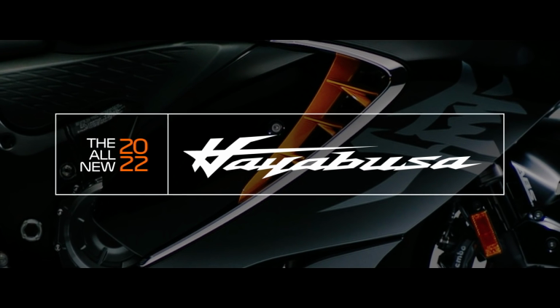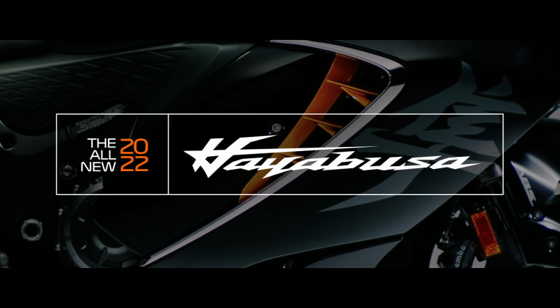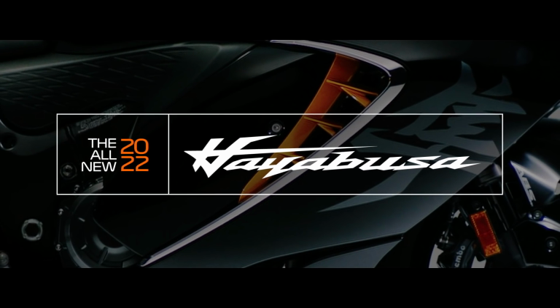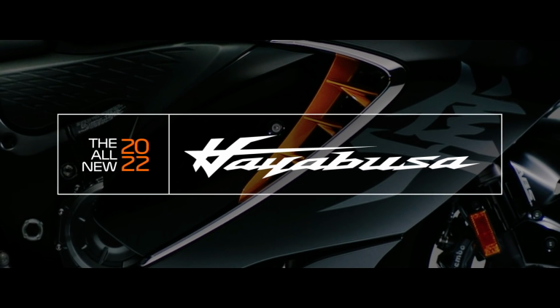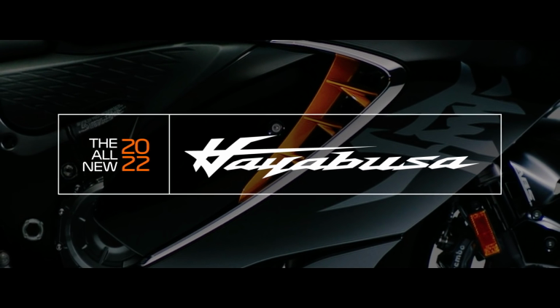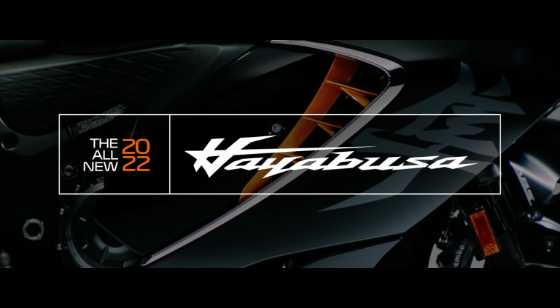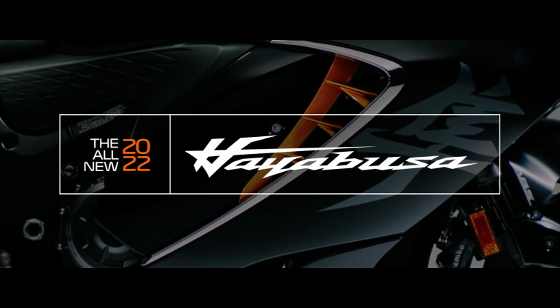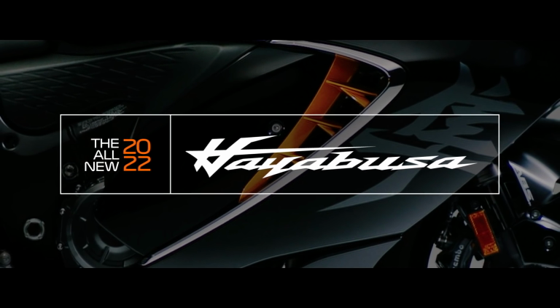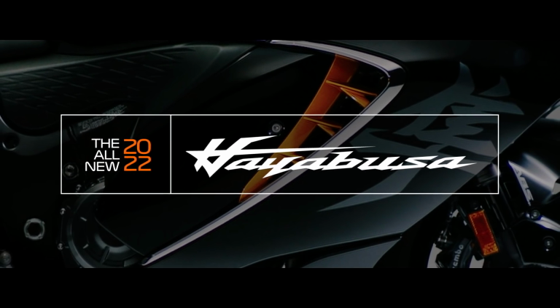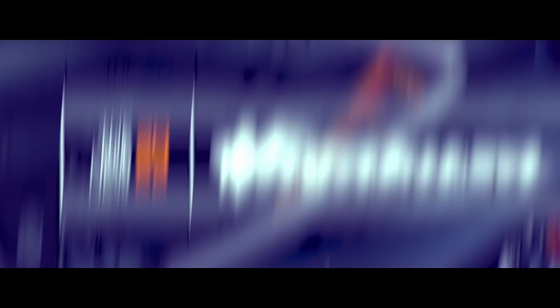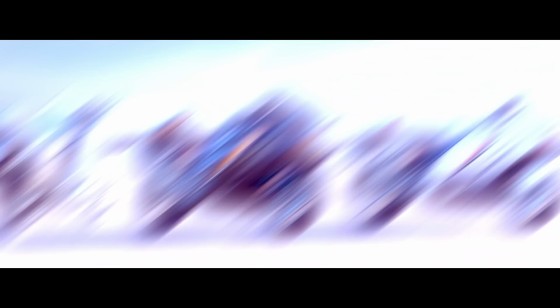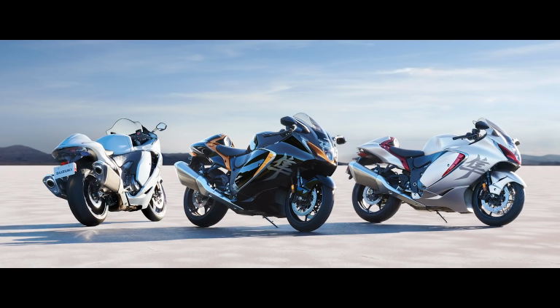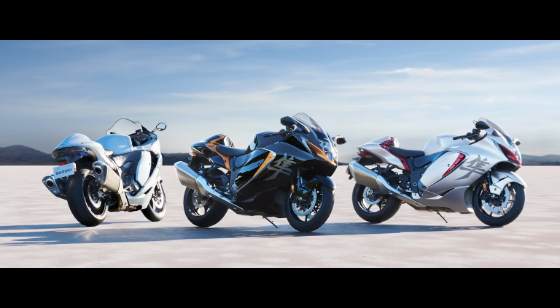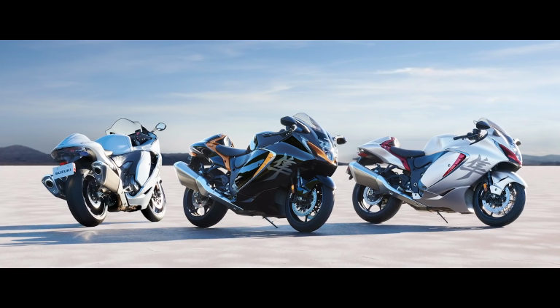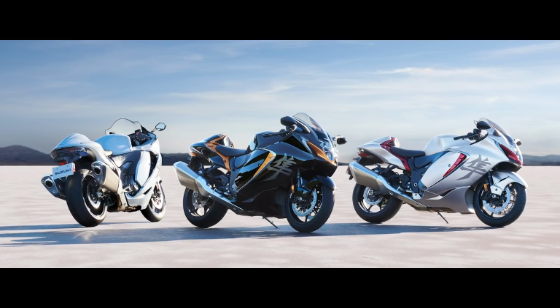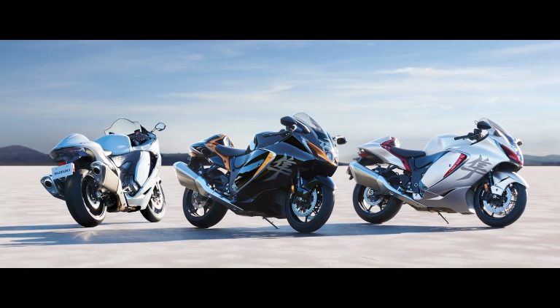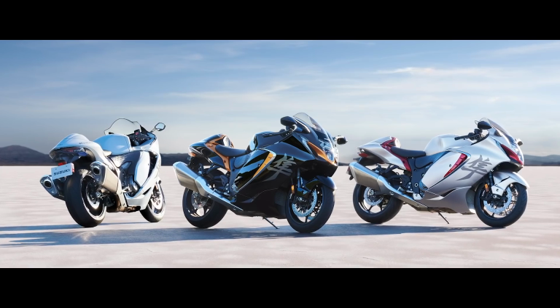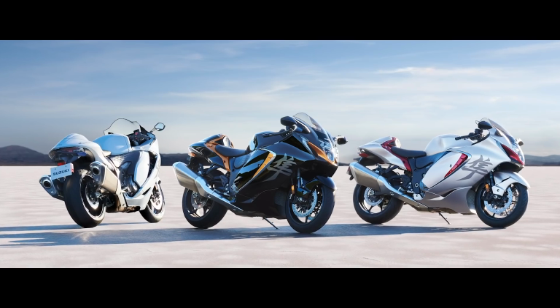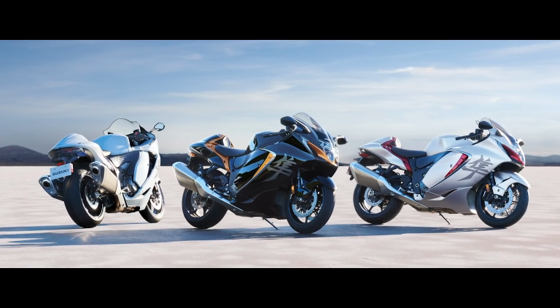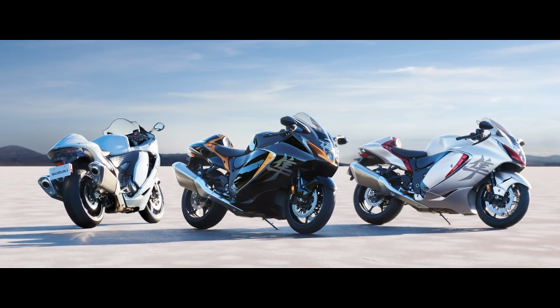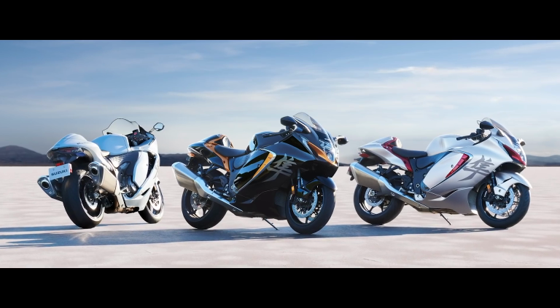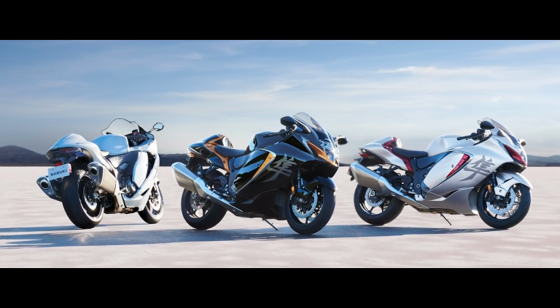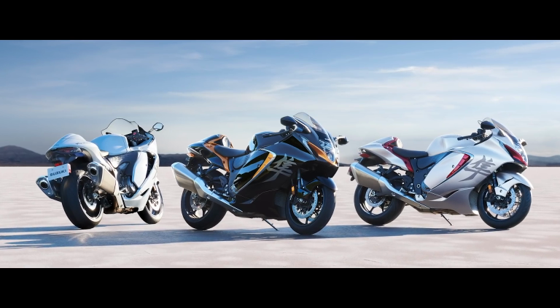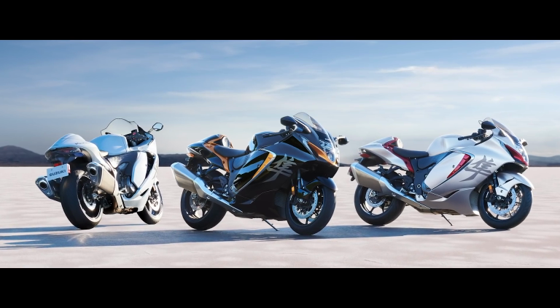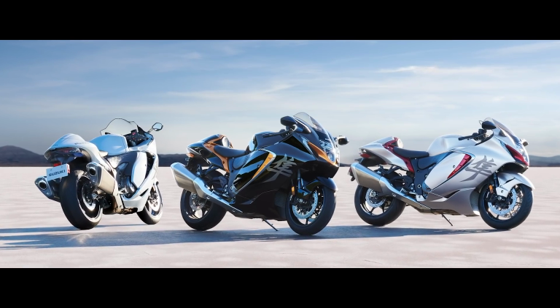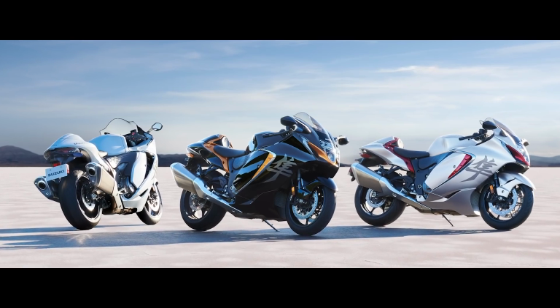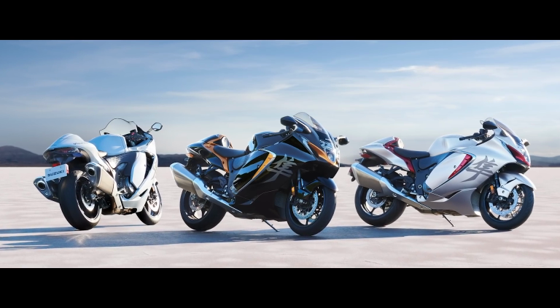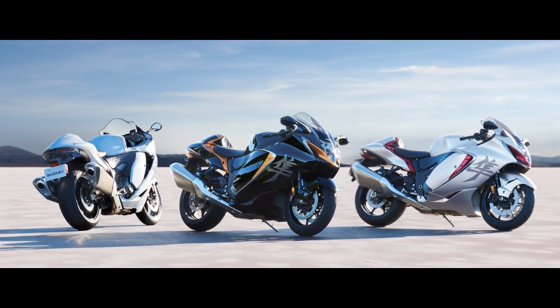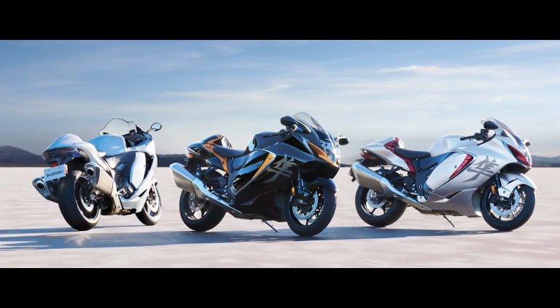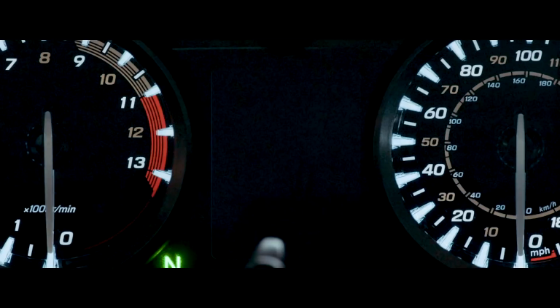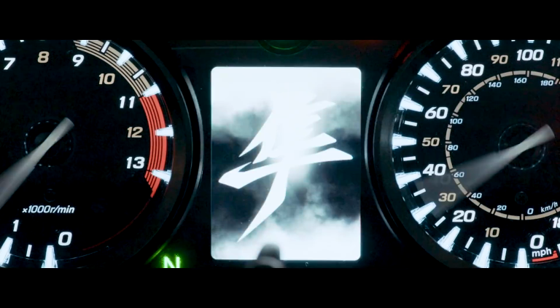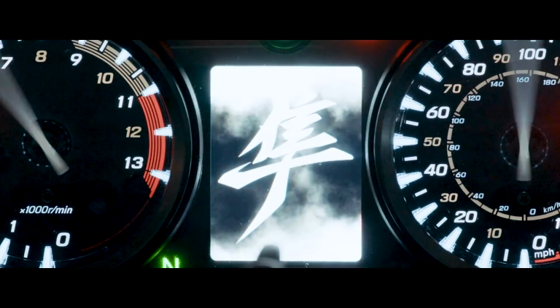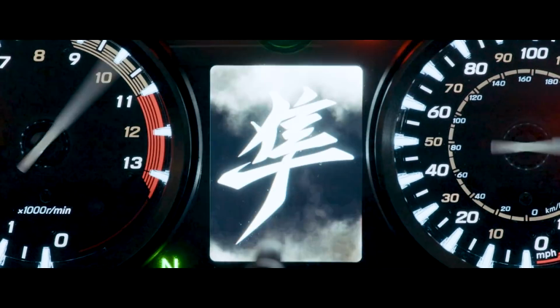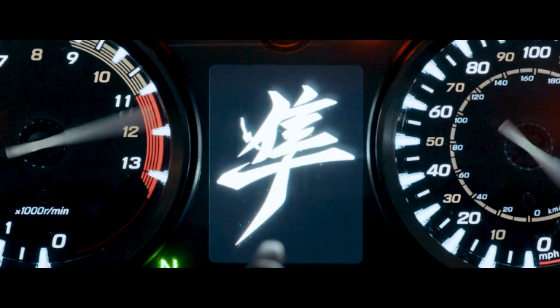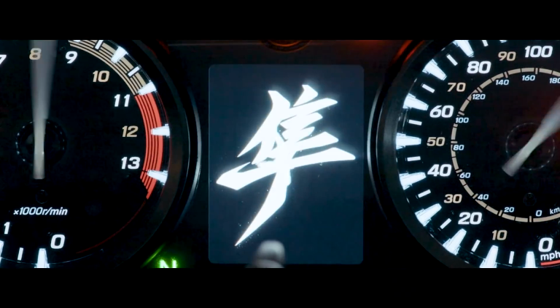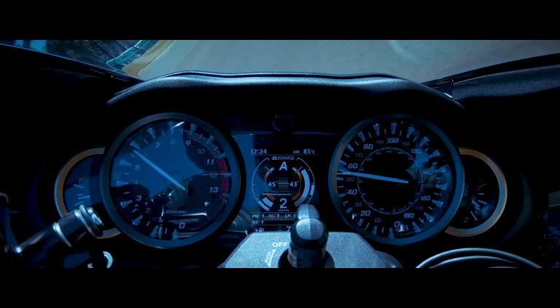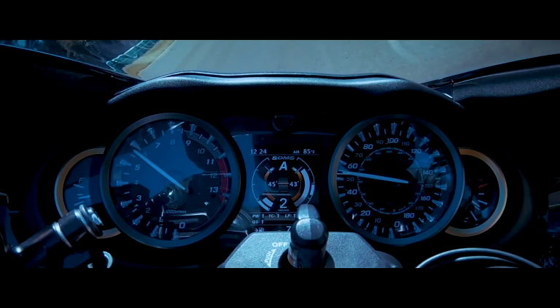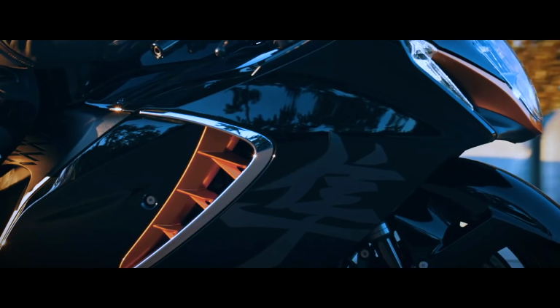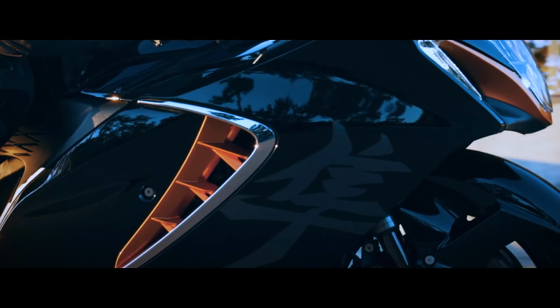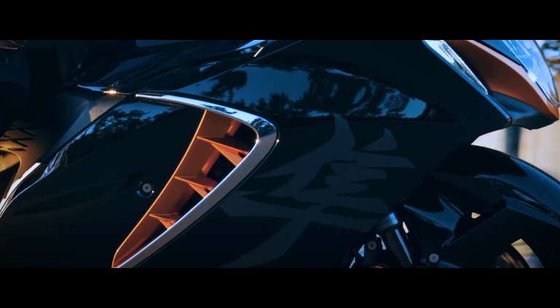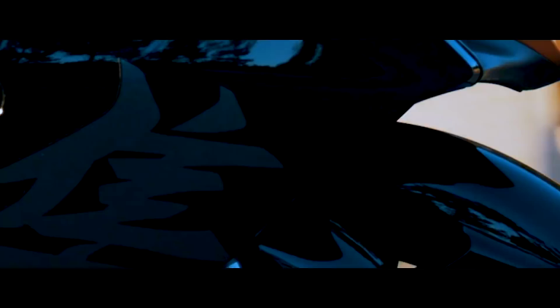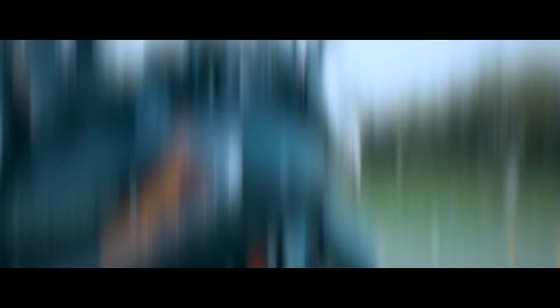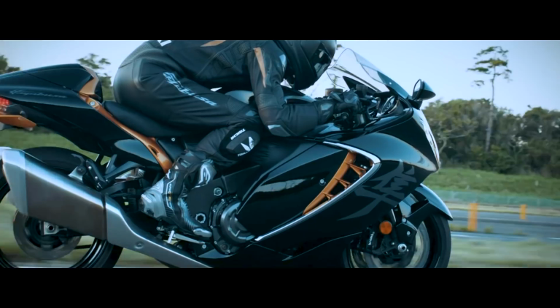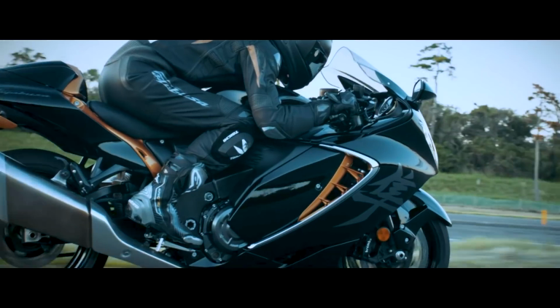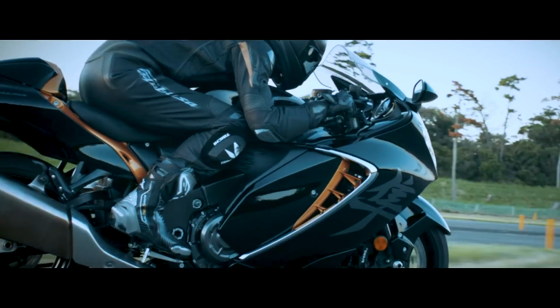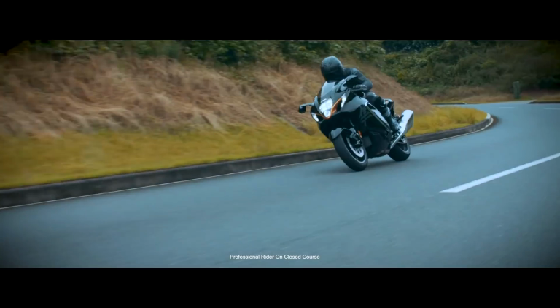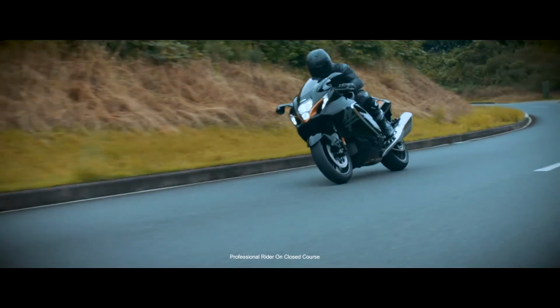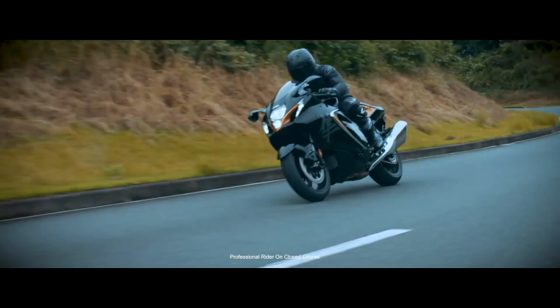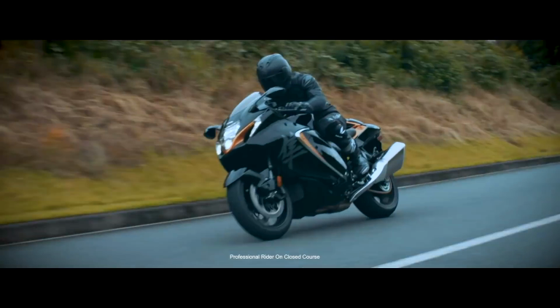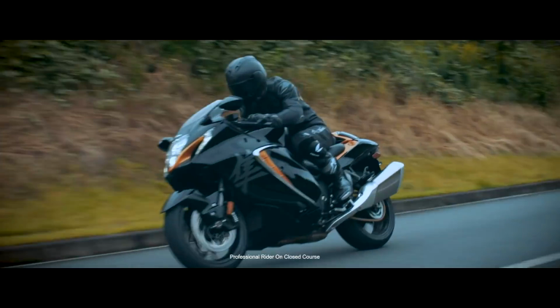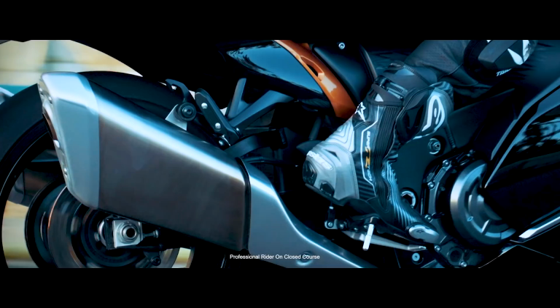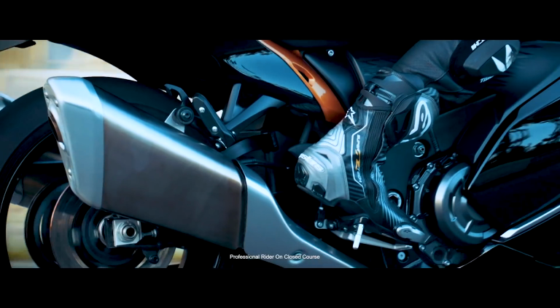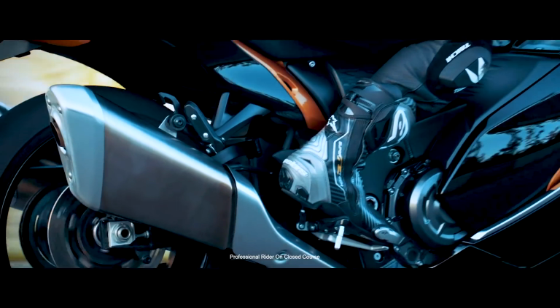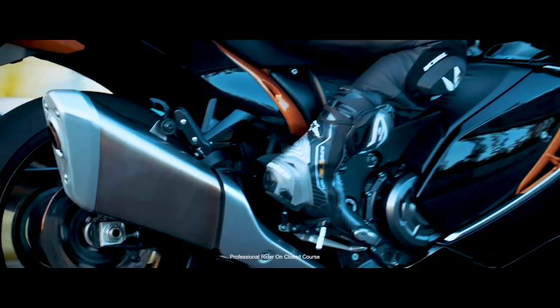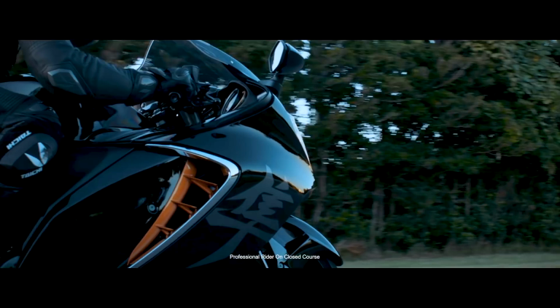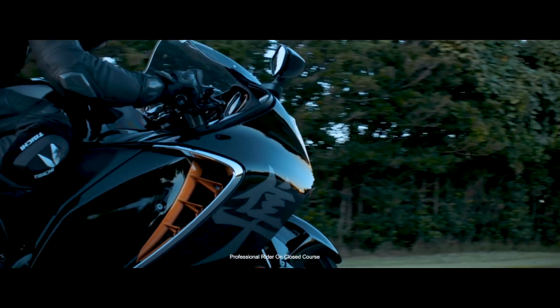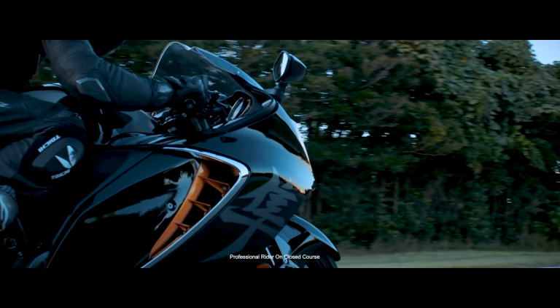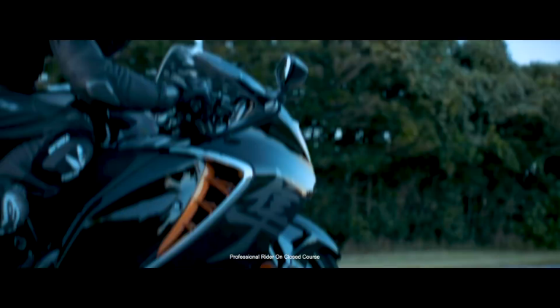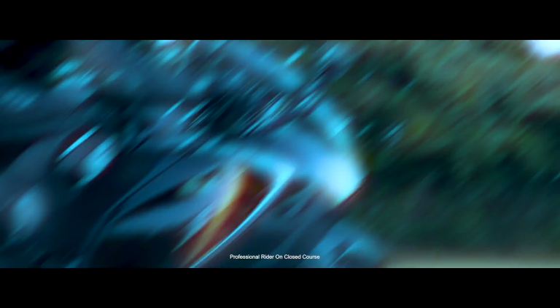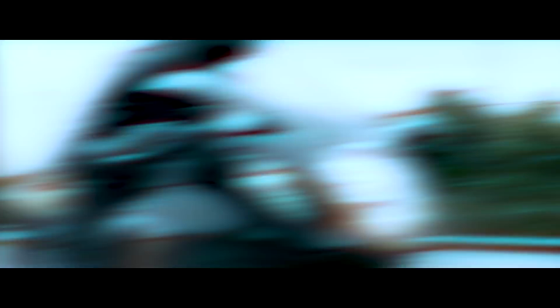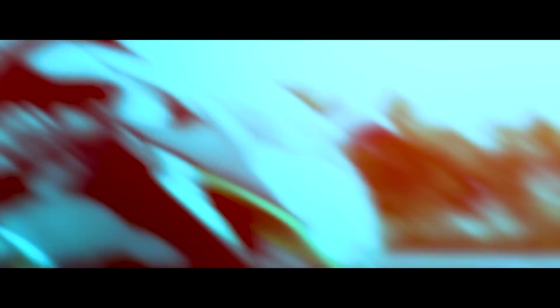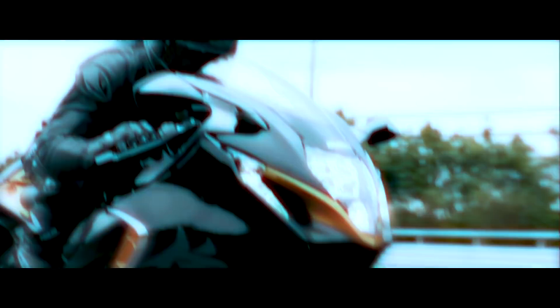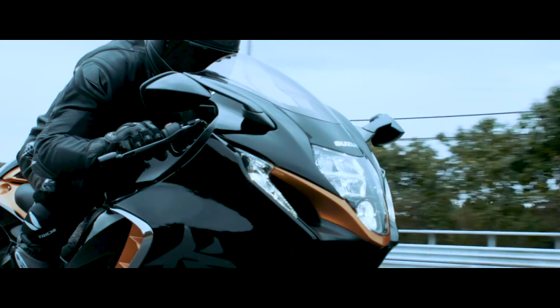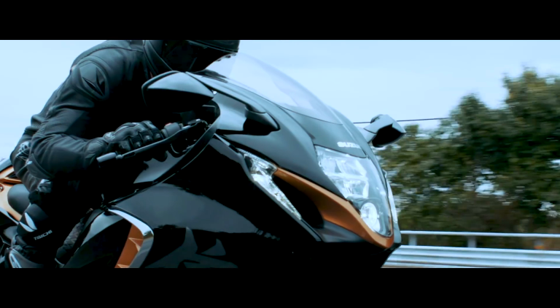Introducing the 2022 Suzuki Hayabusa — the quickest, most aerodynamic, and technologically advanced Hayabusa yet.